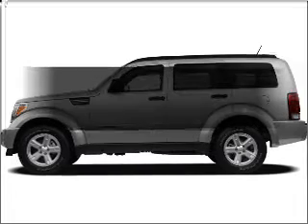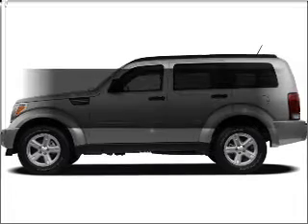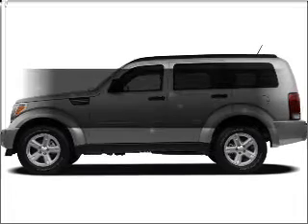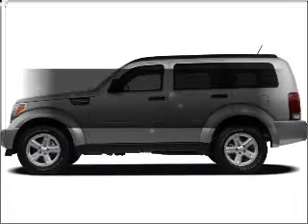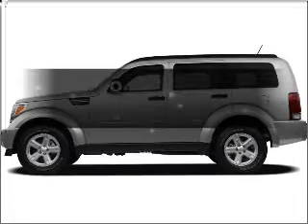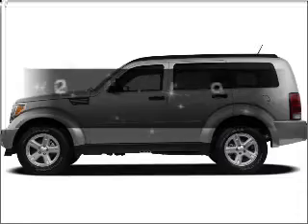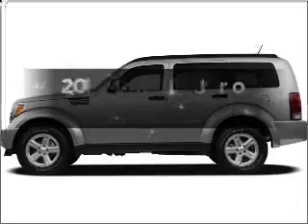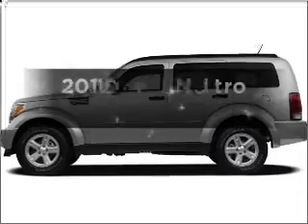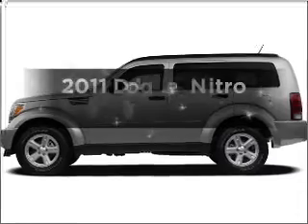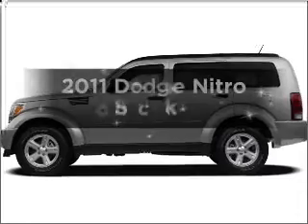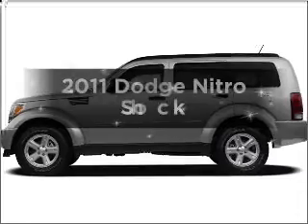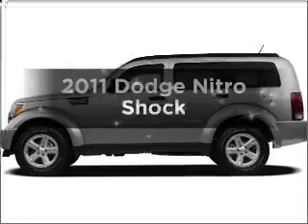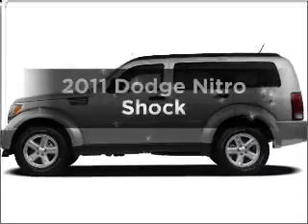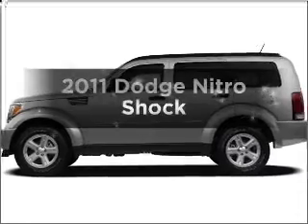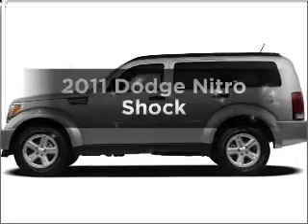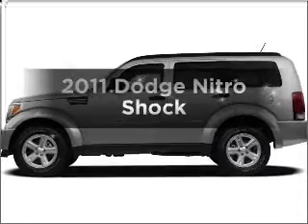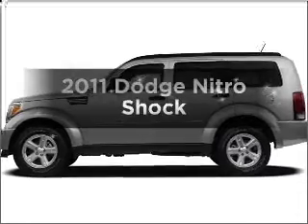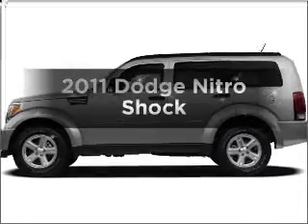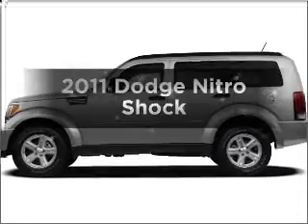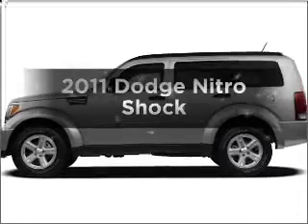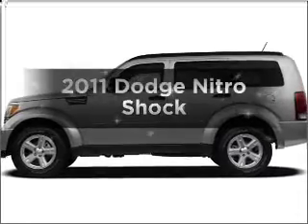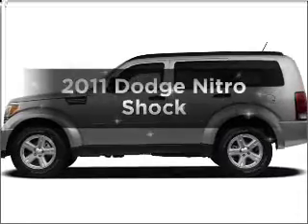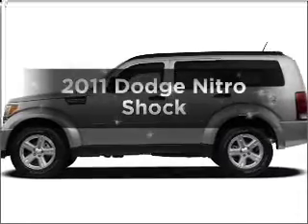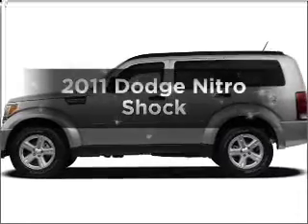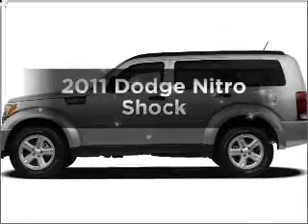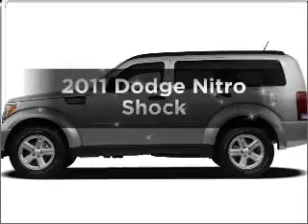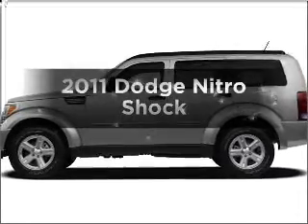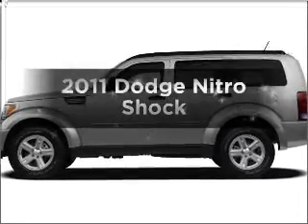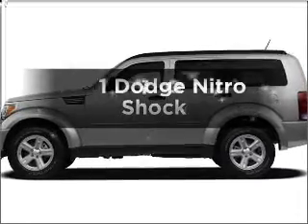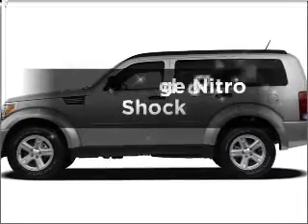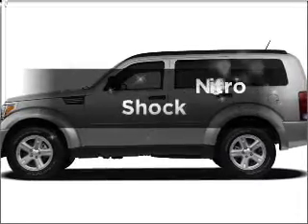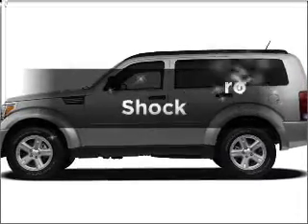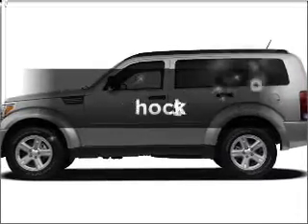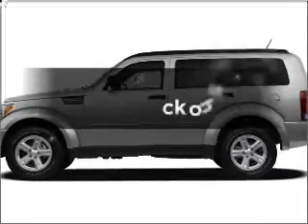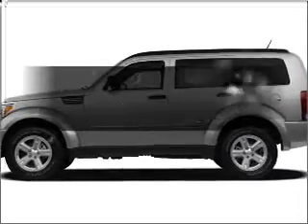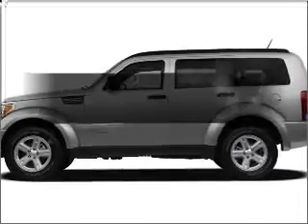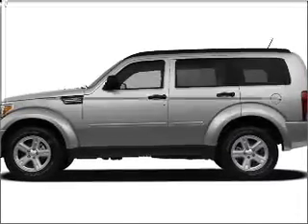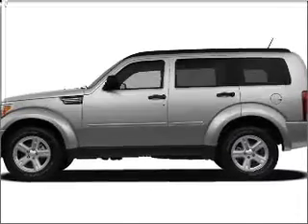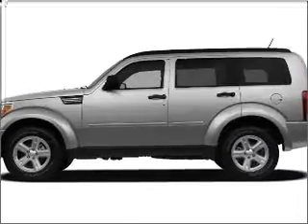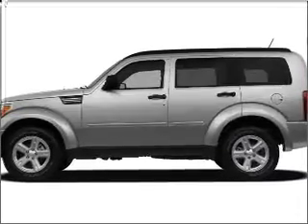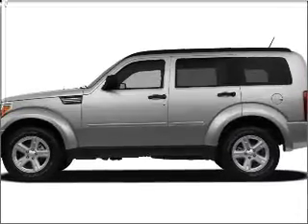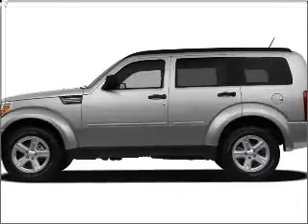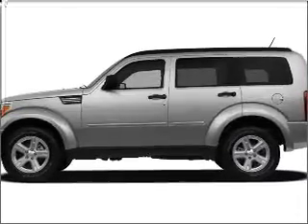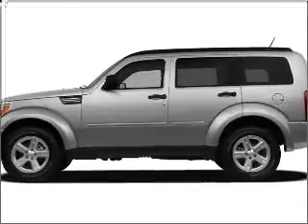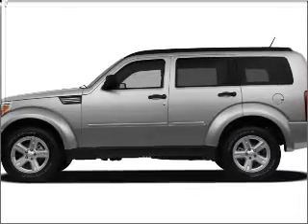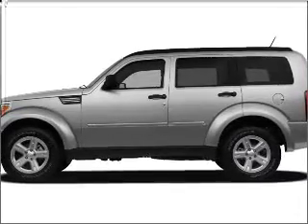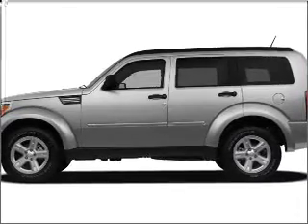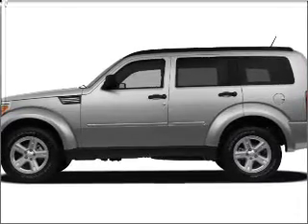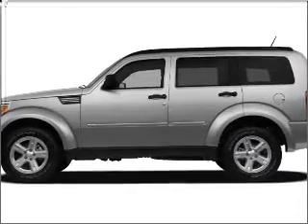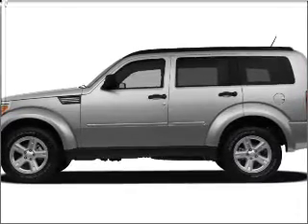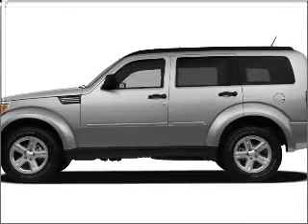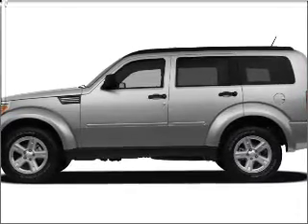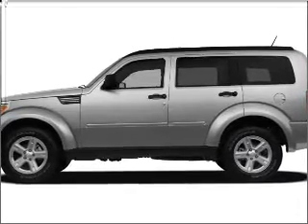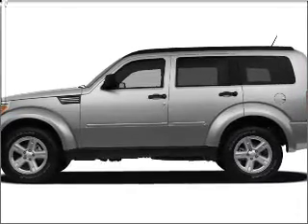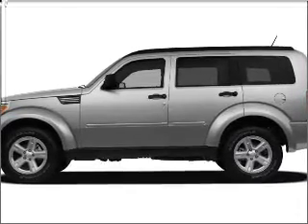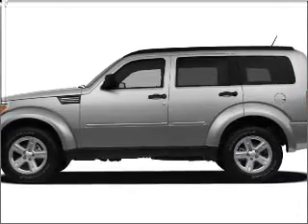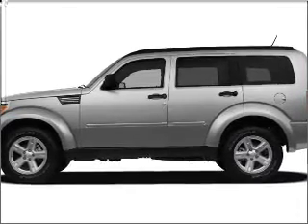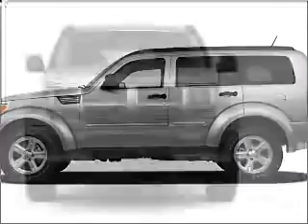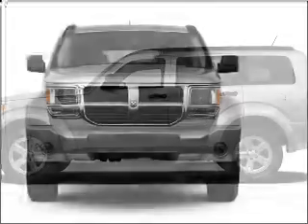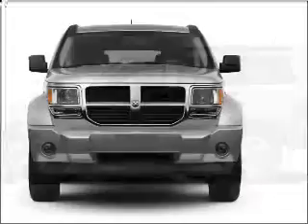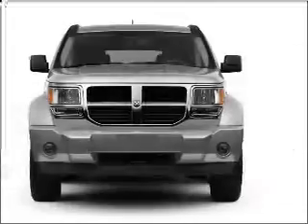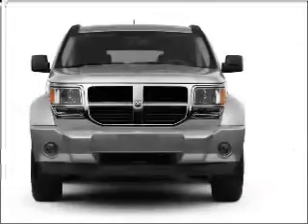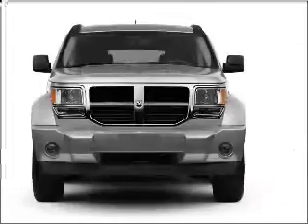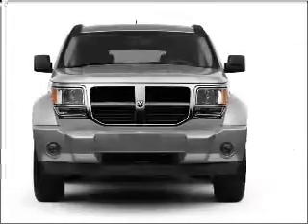Presenting the 2011 Dodge Nitro. If you're looking for a first-rate auto, this one could be yours today.